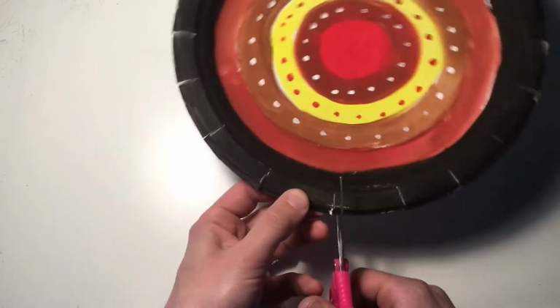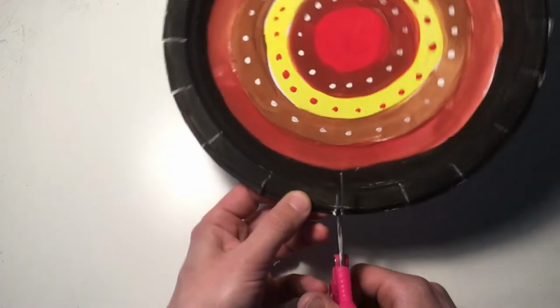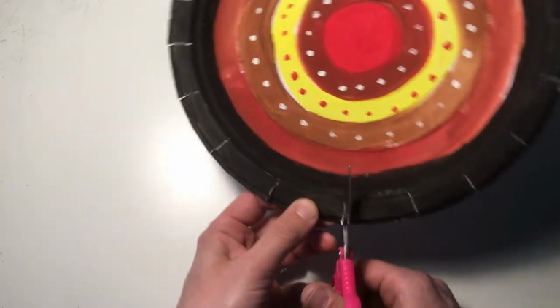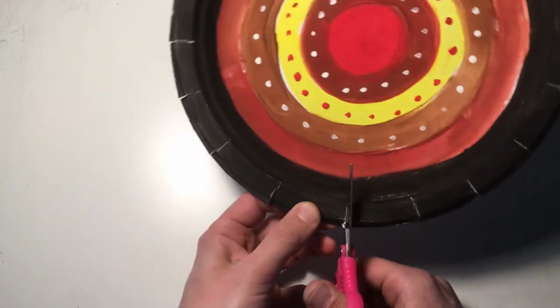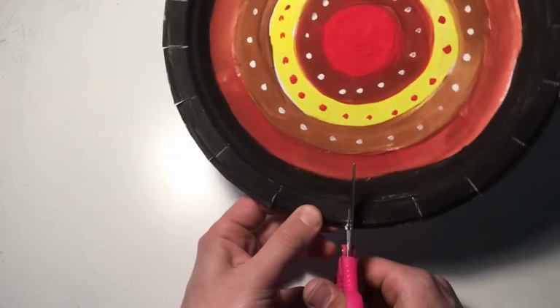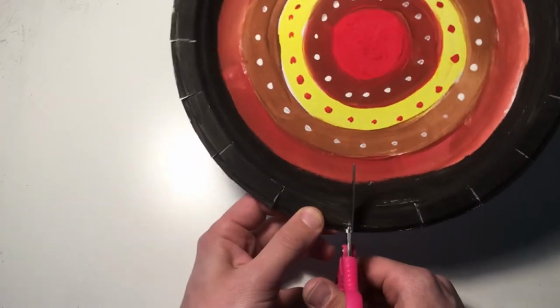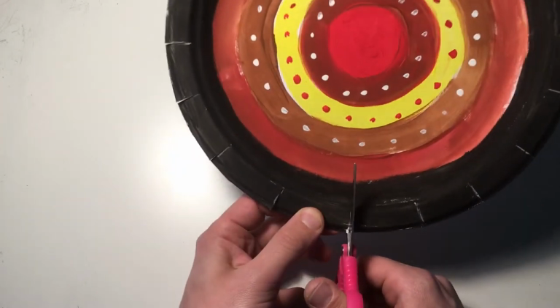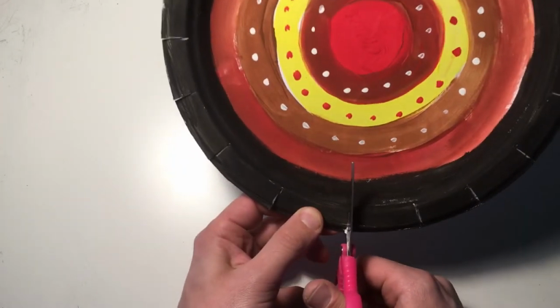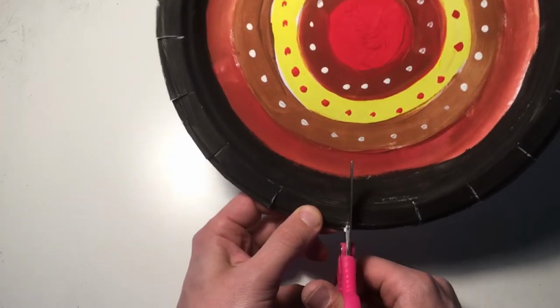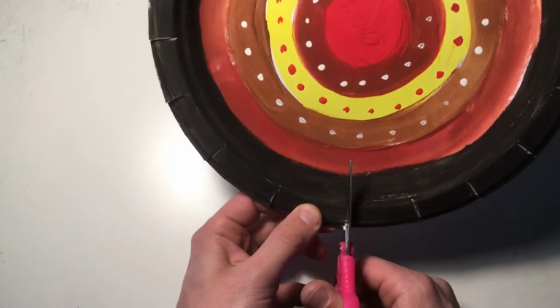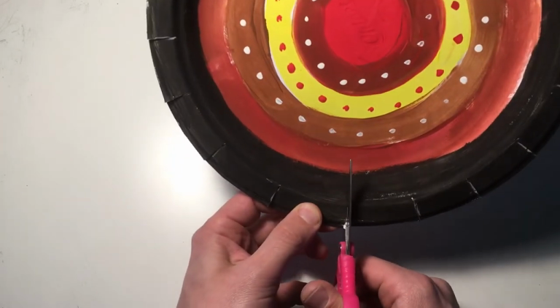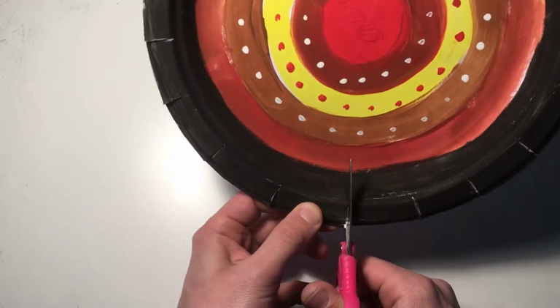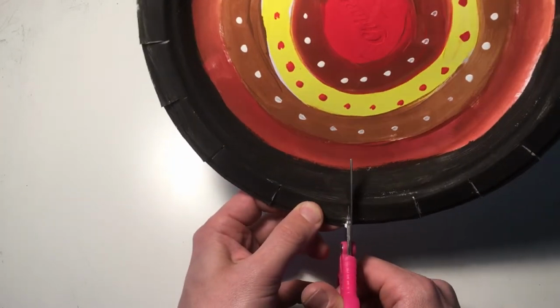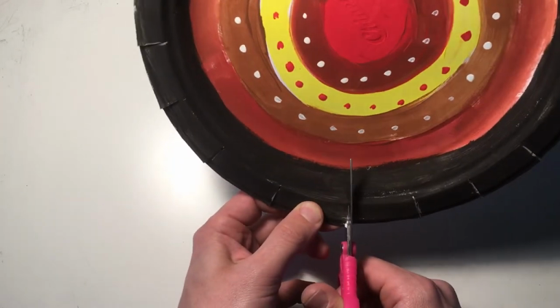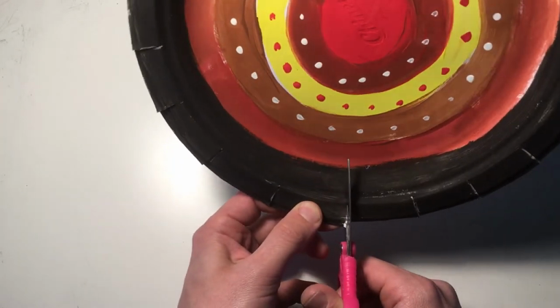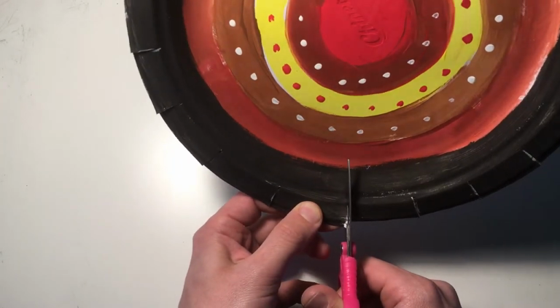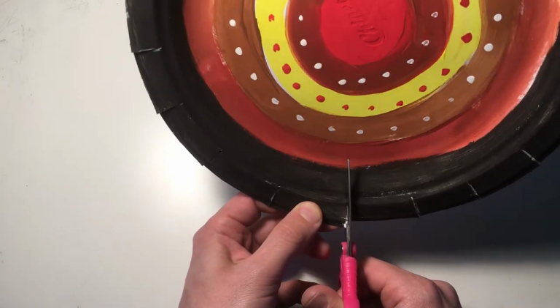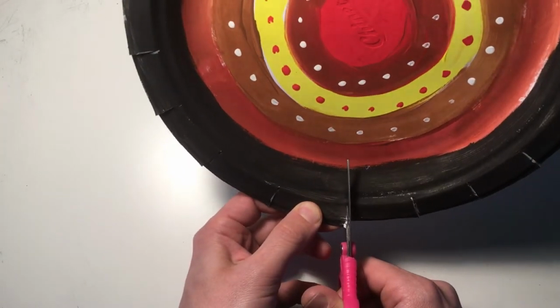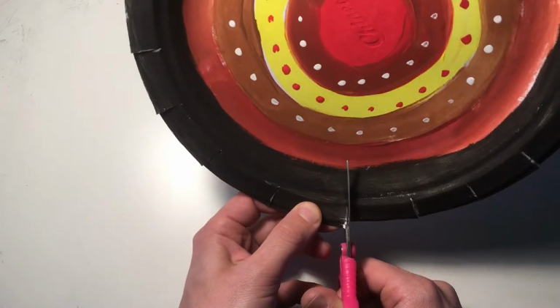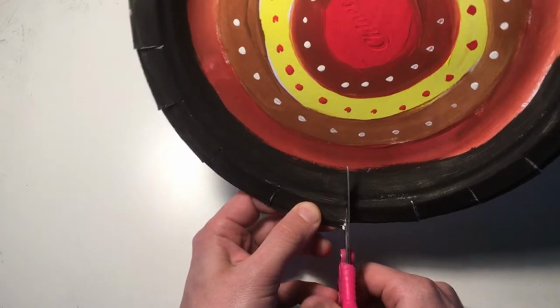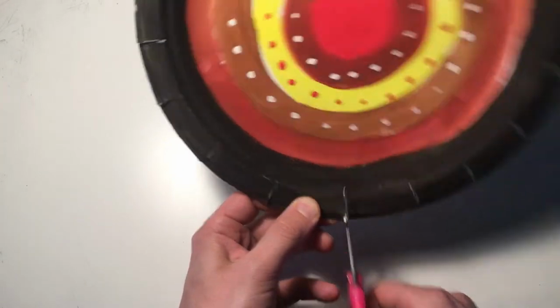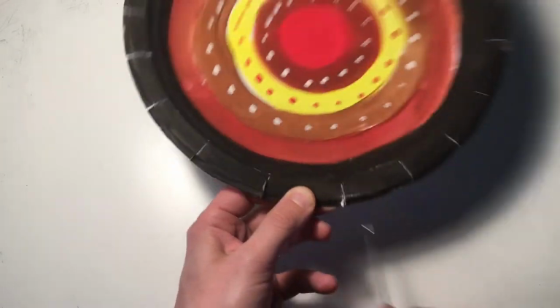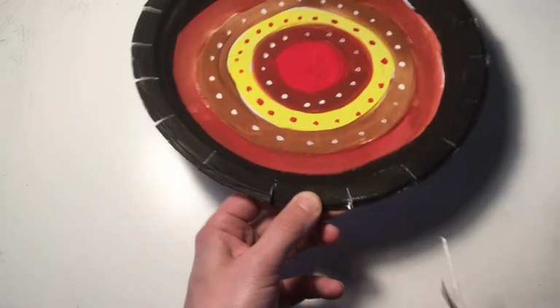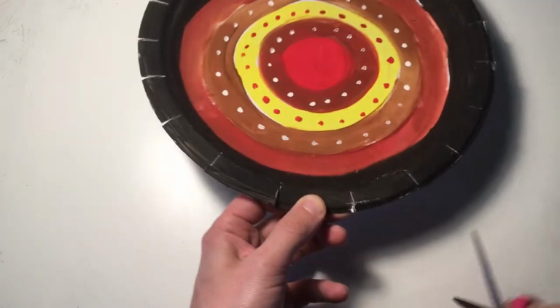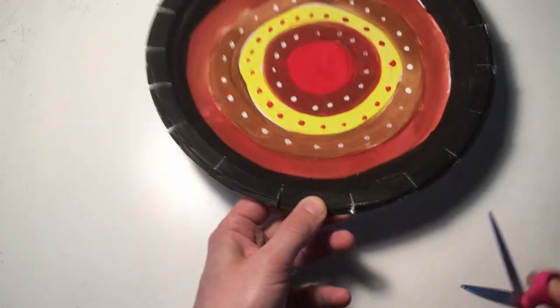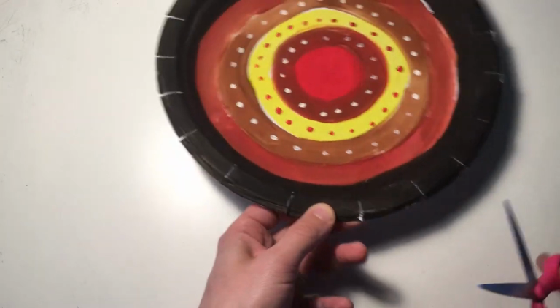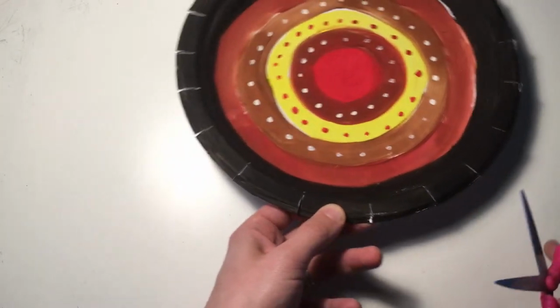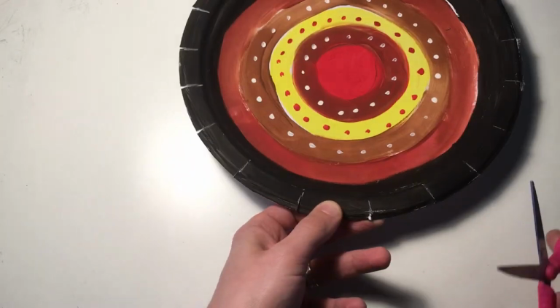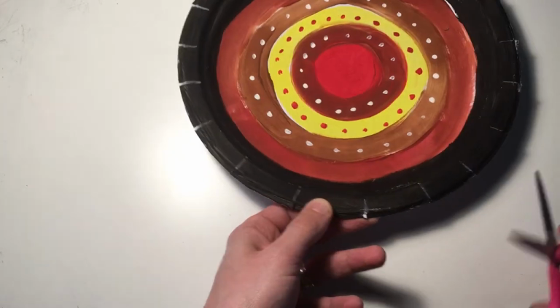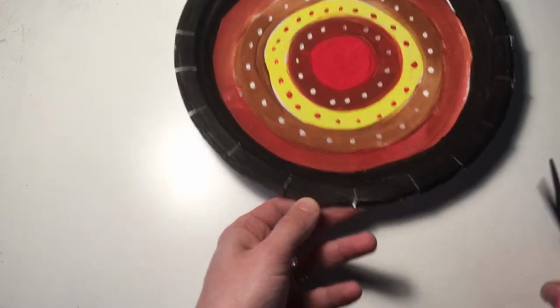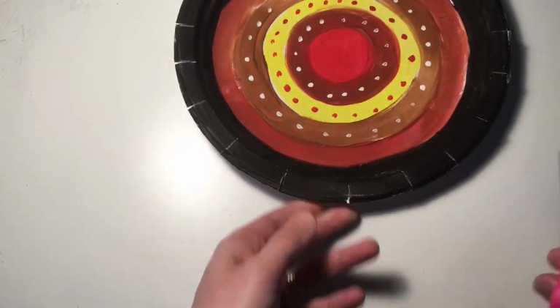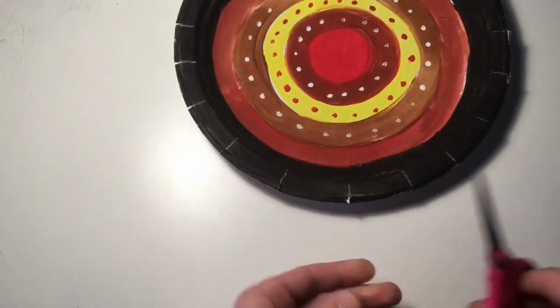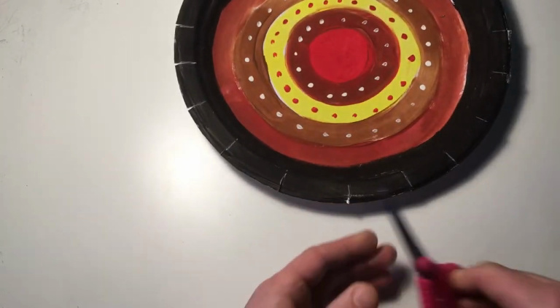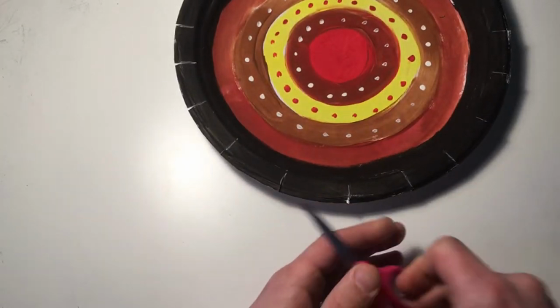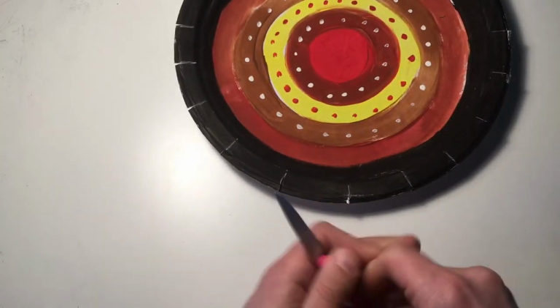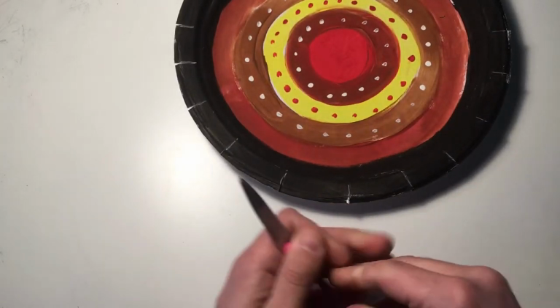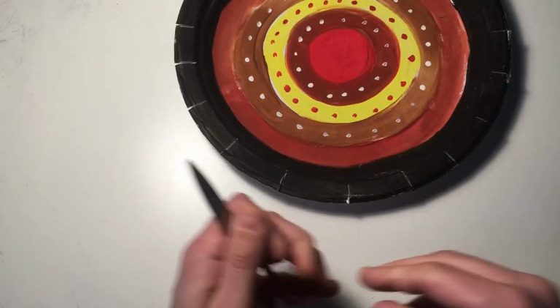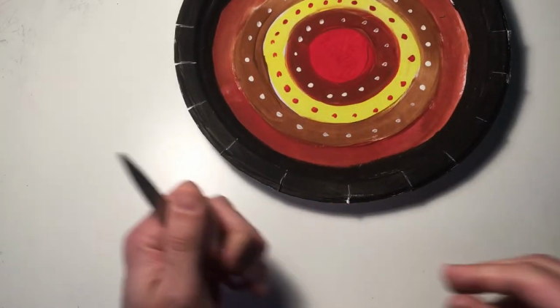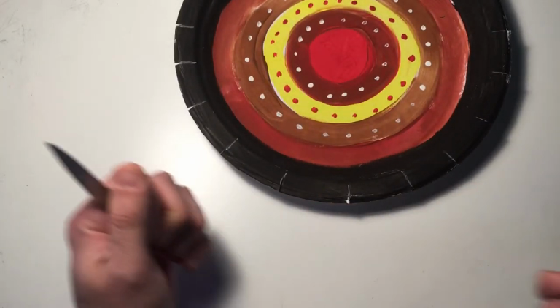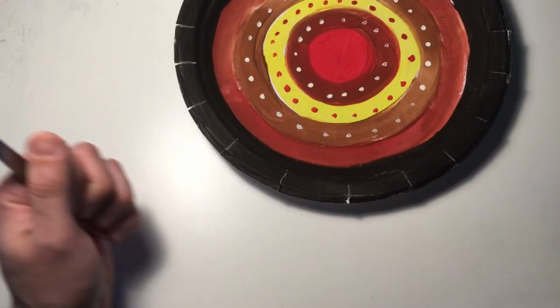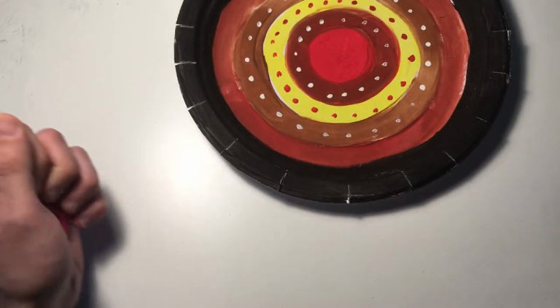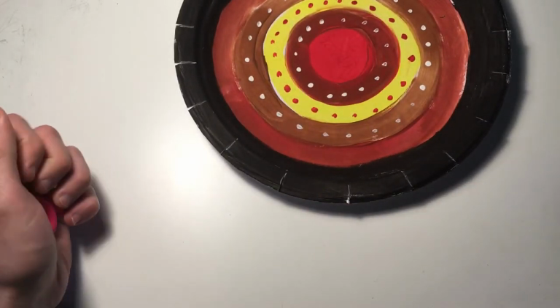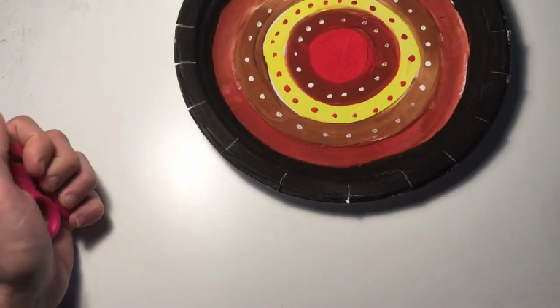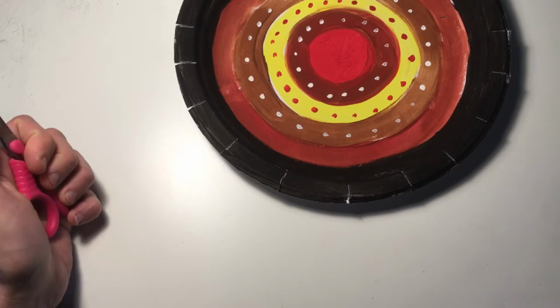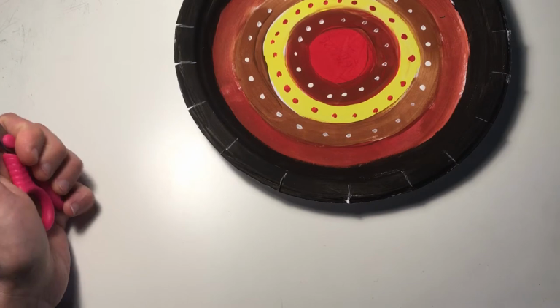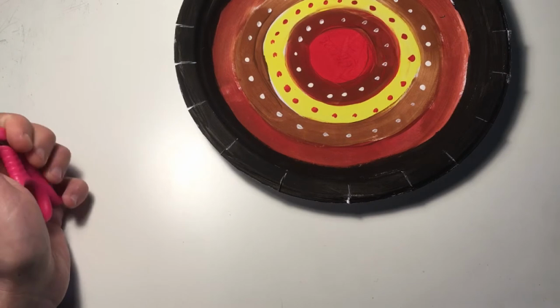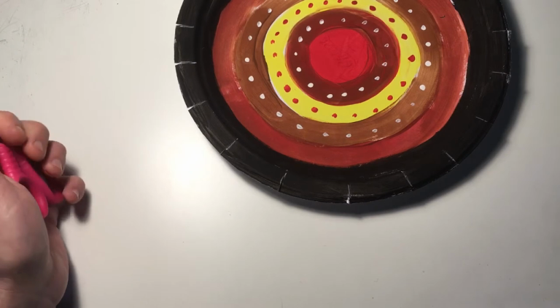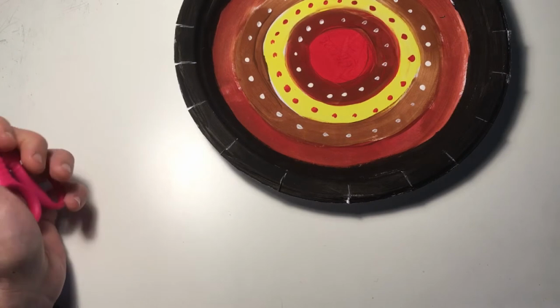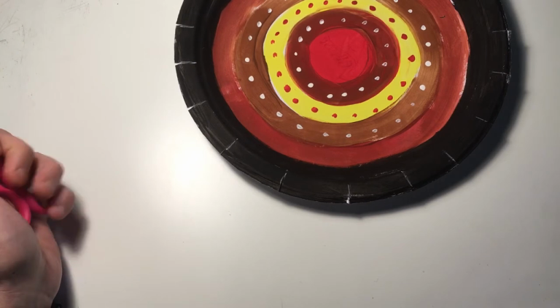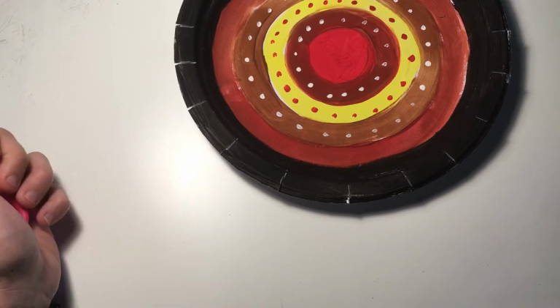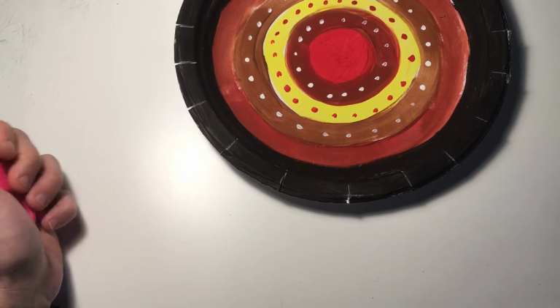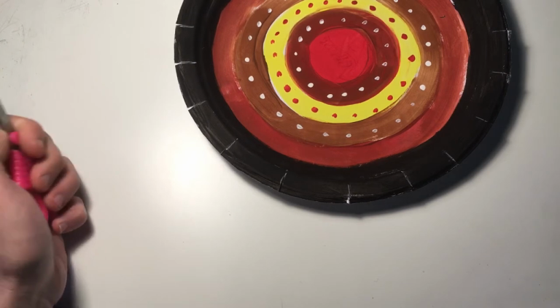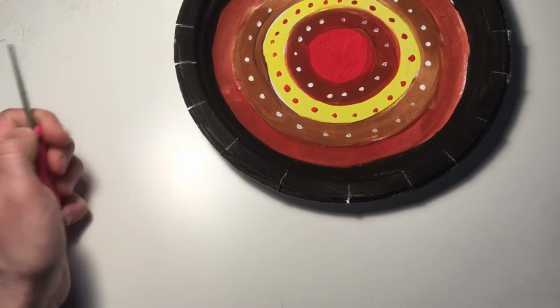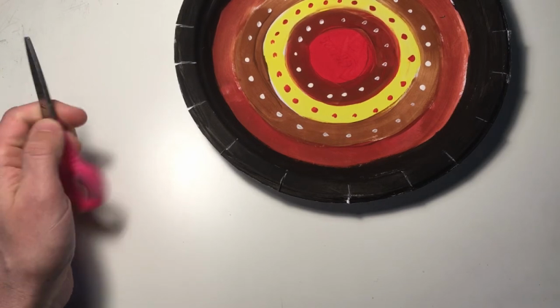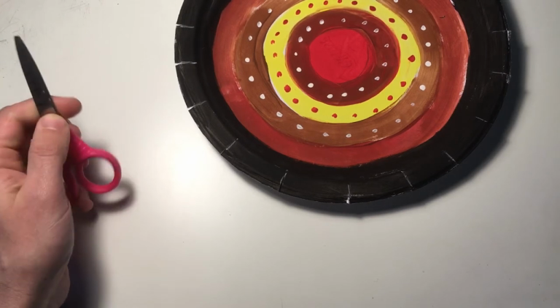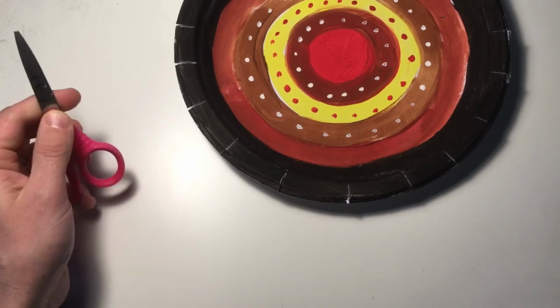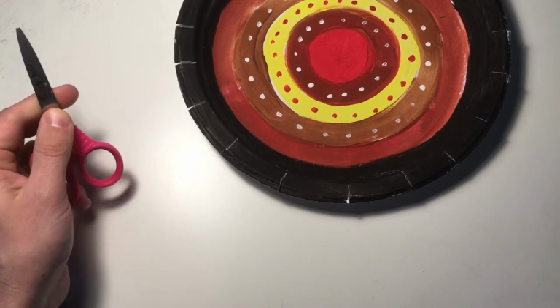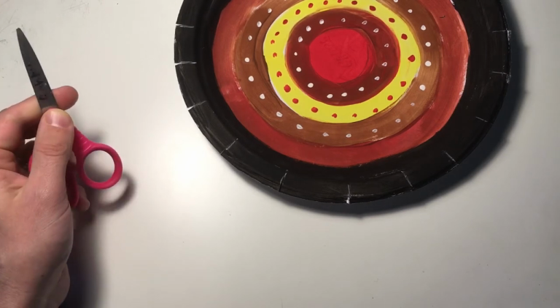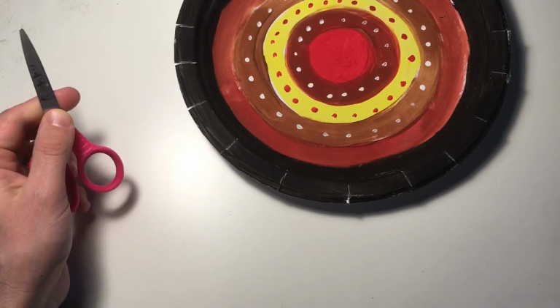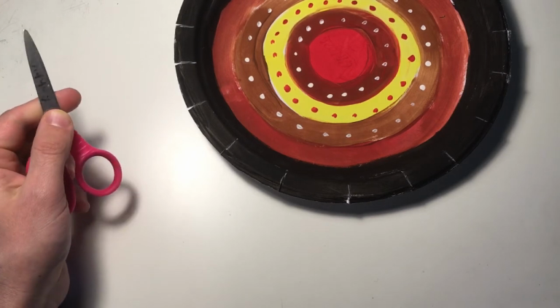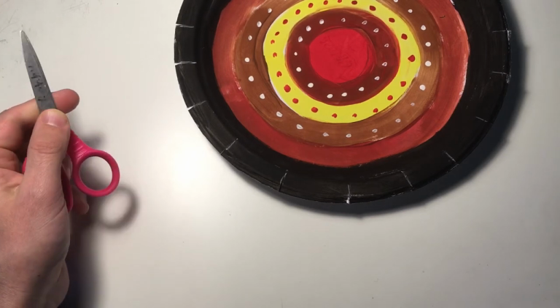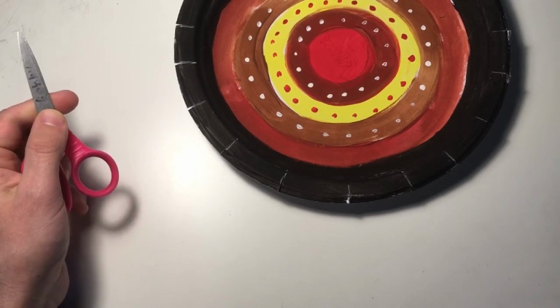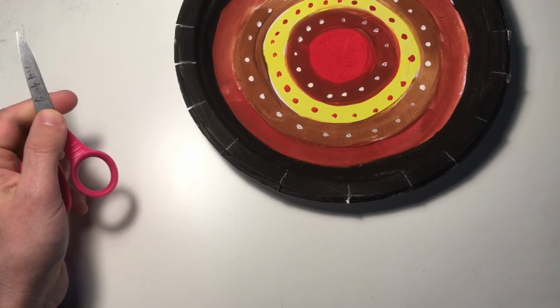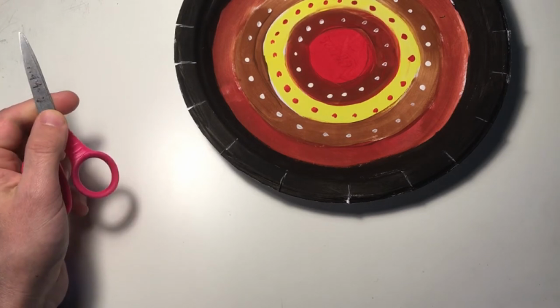Looks like I've got to redo this one right here. All right, and now we're ready for putting some string on there.